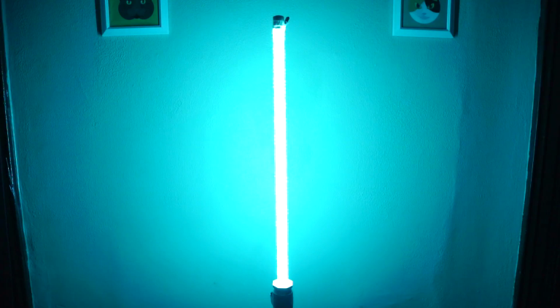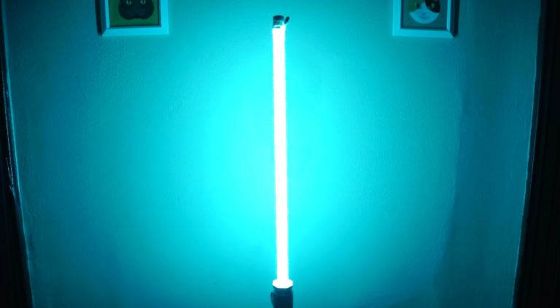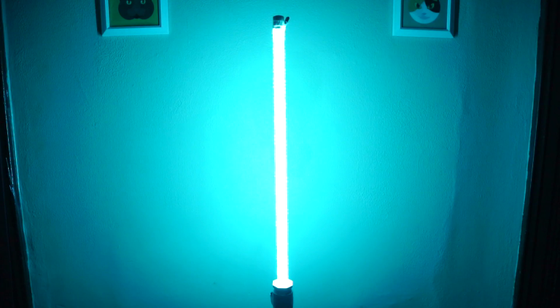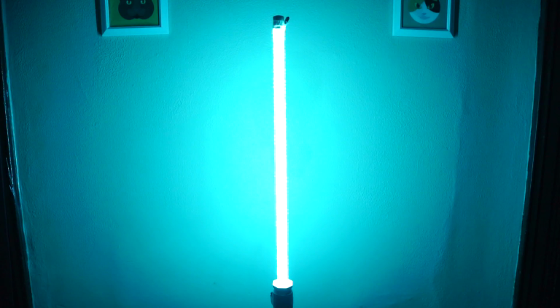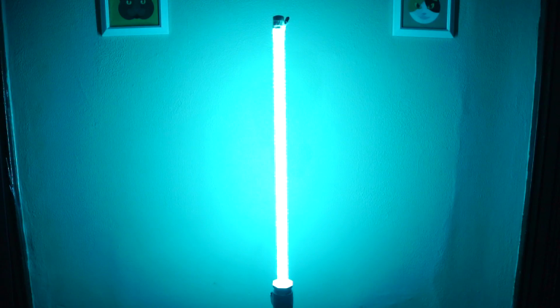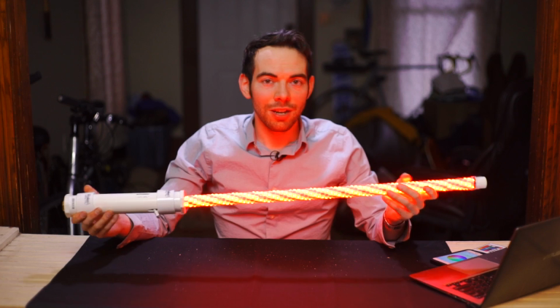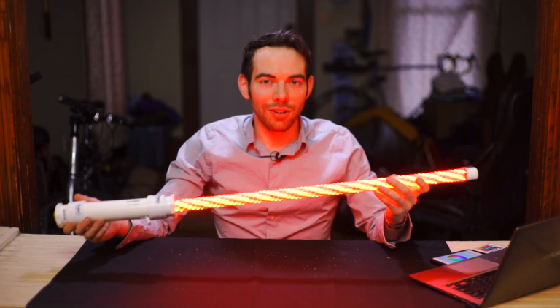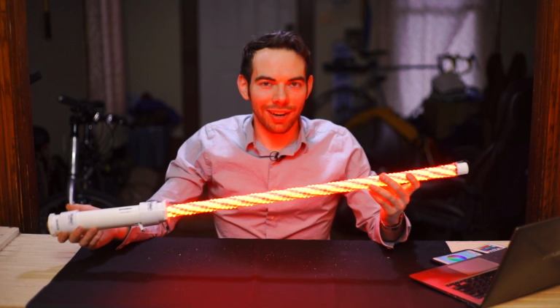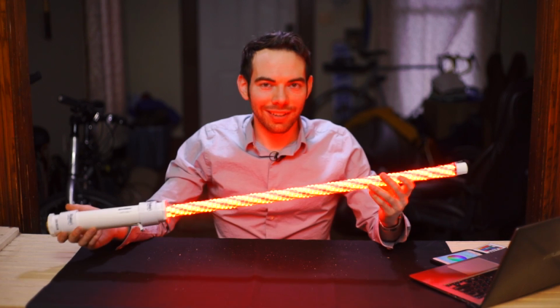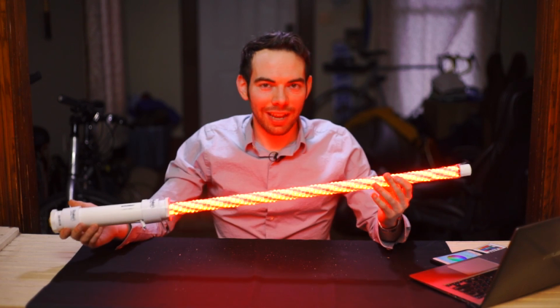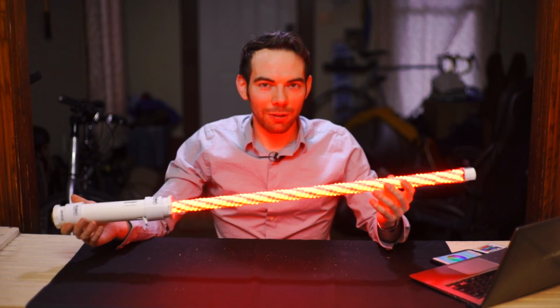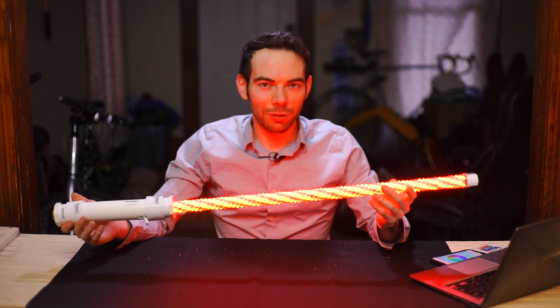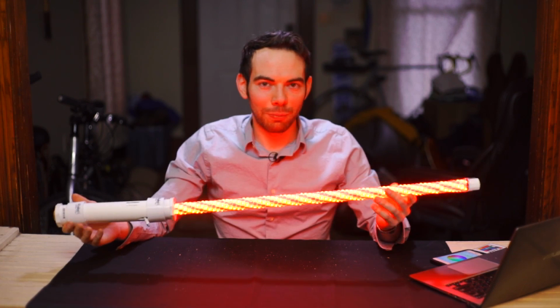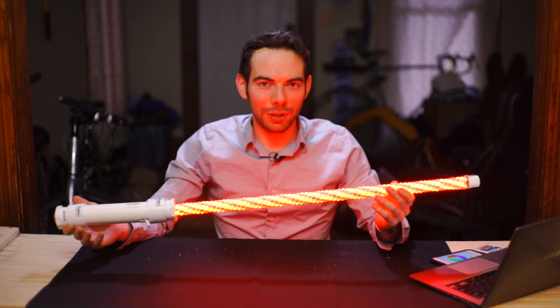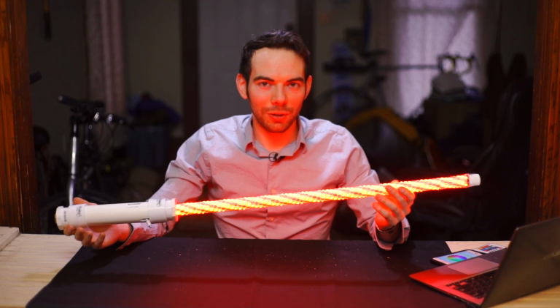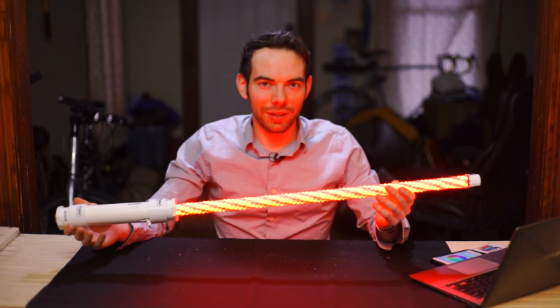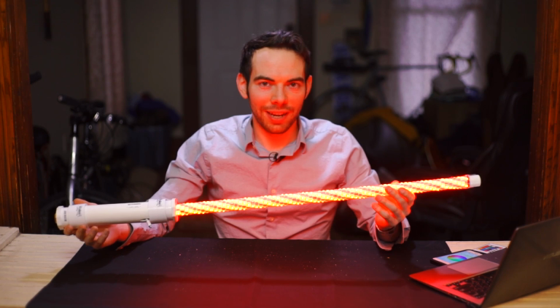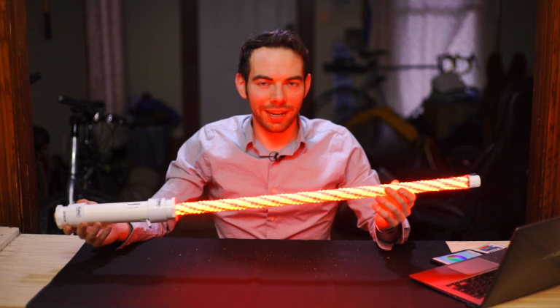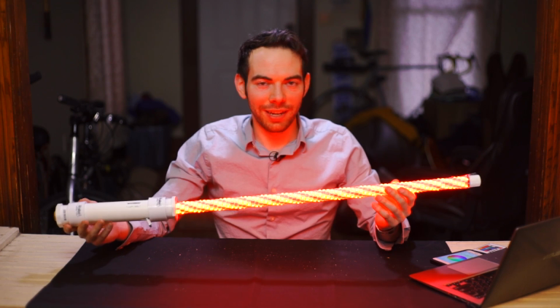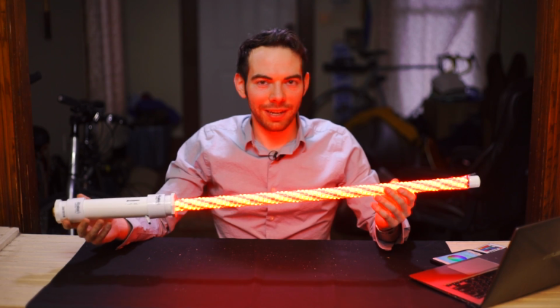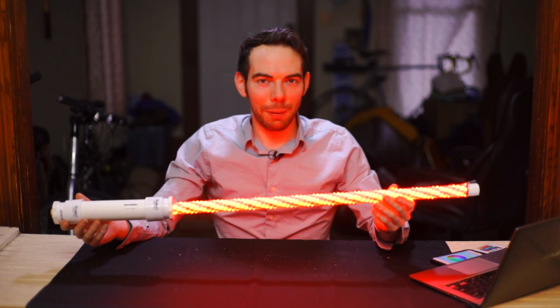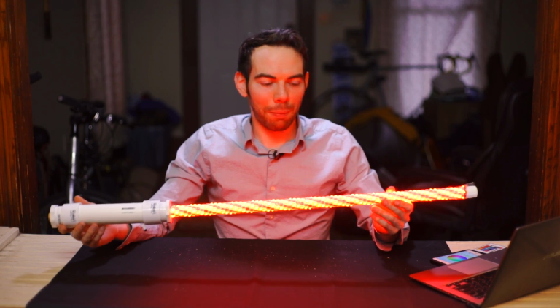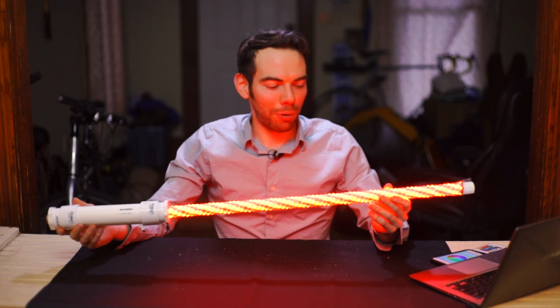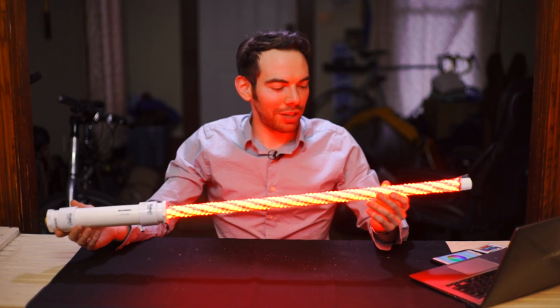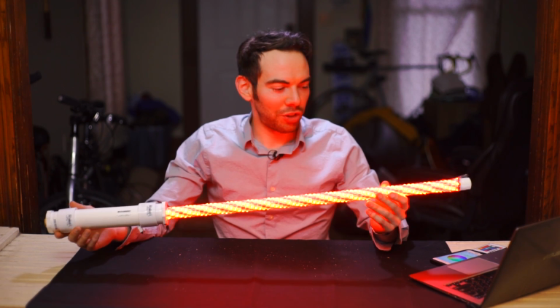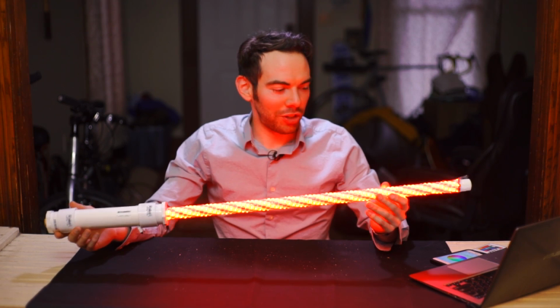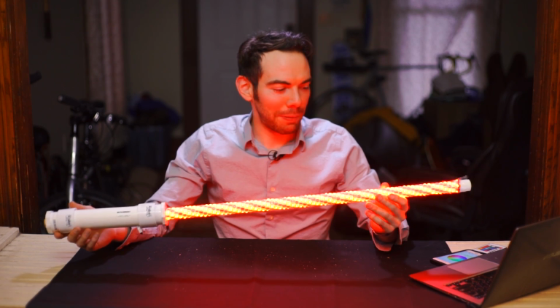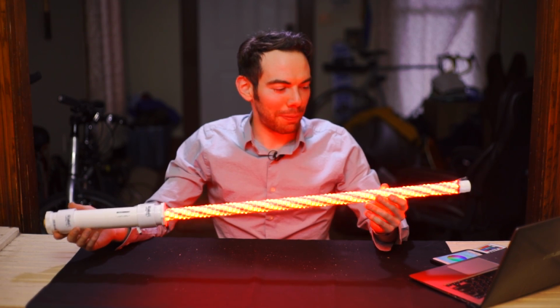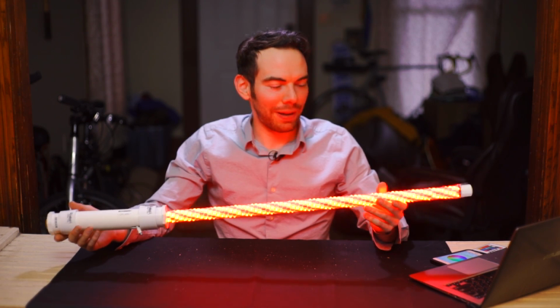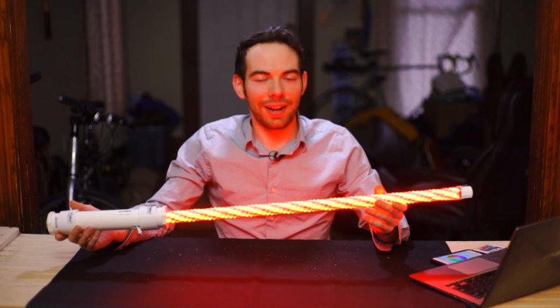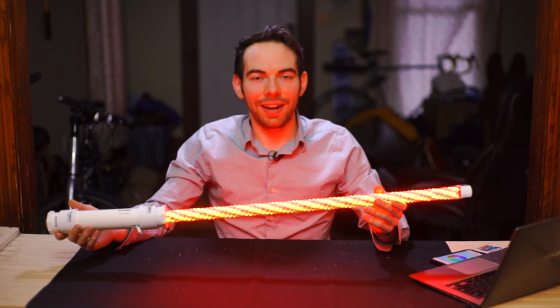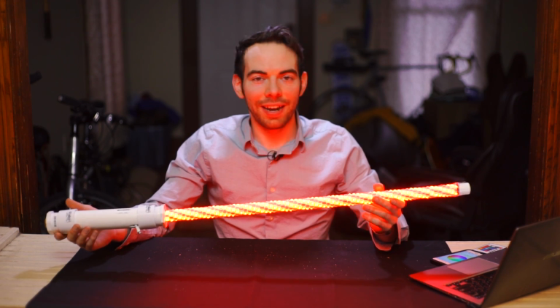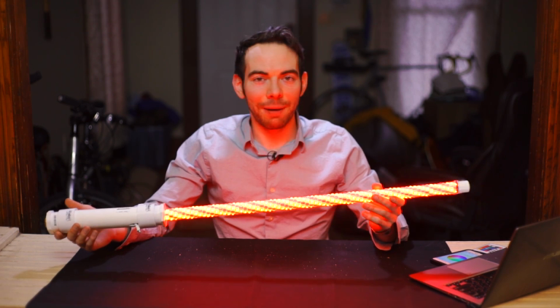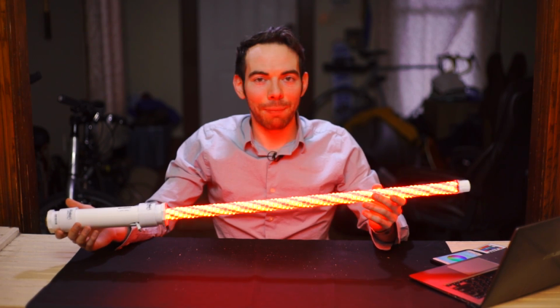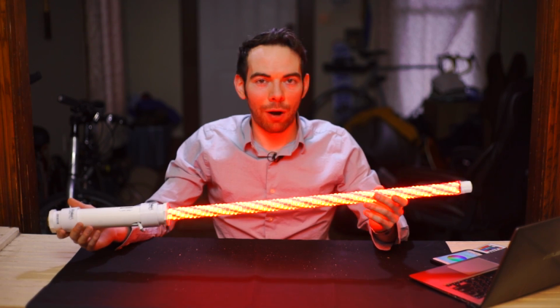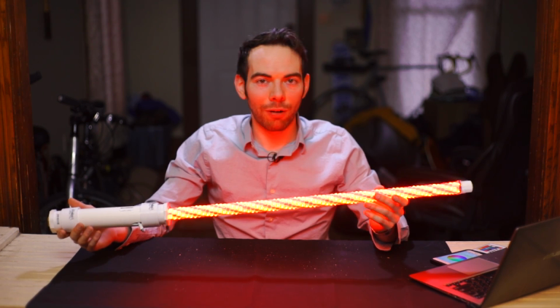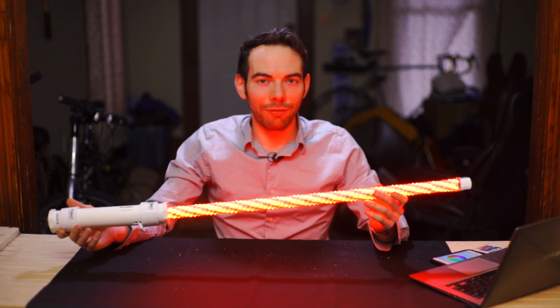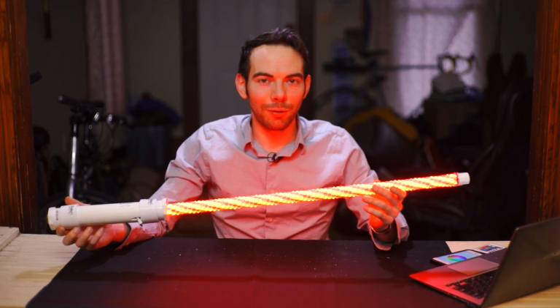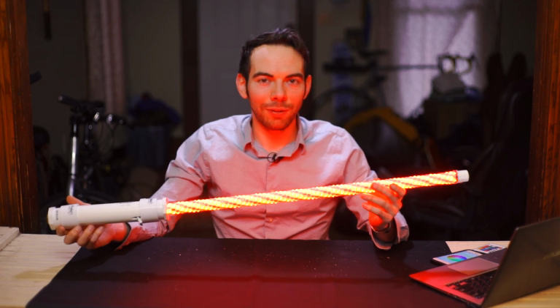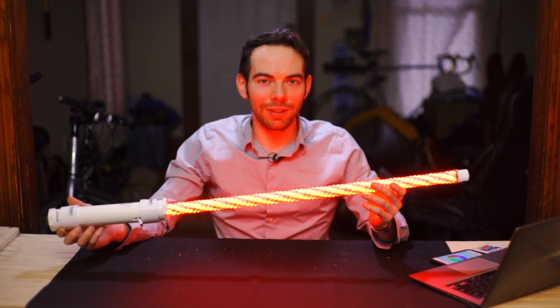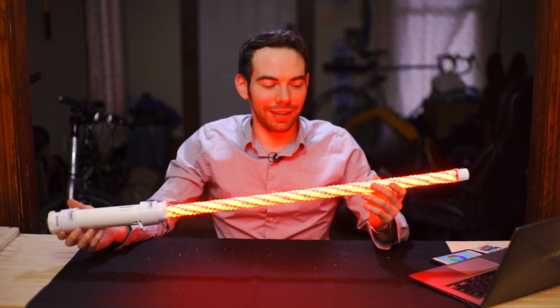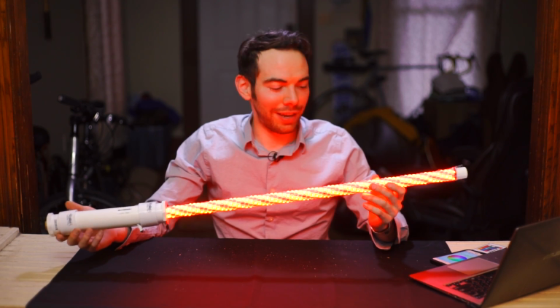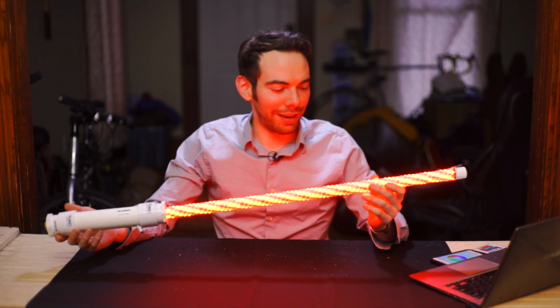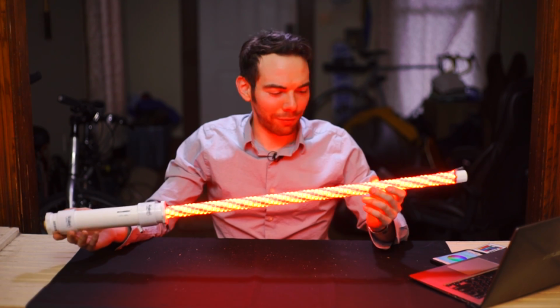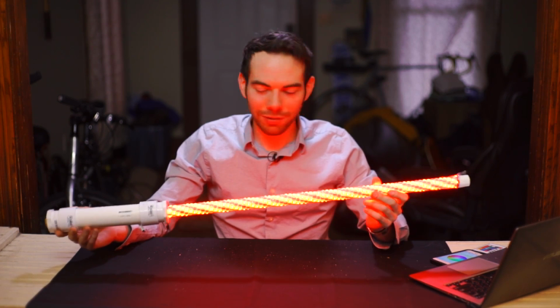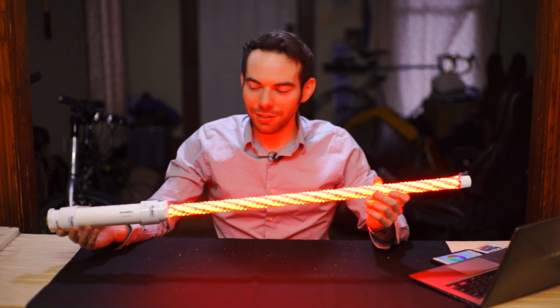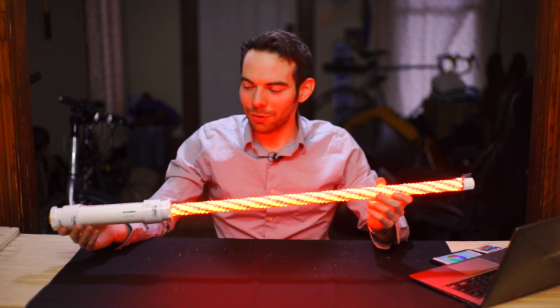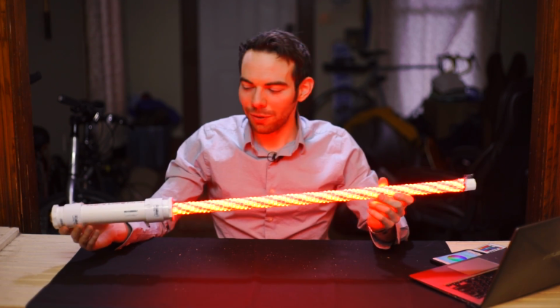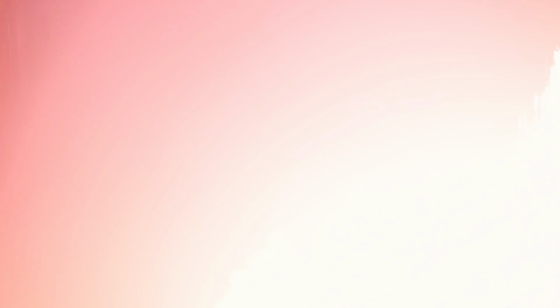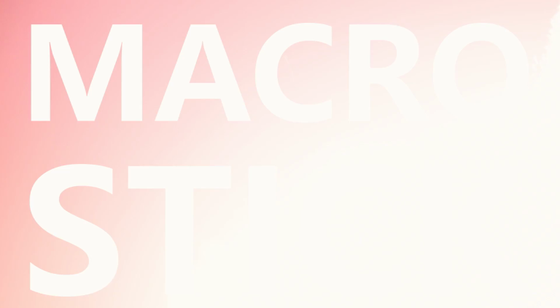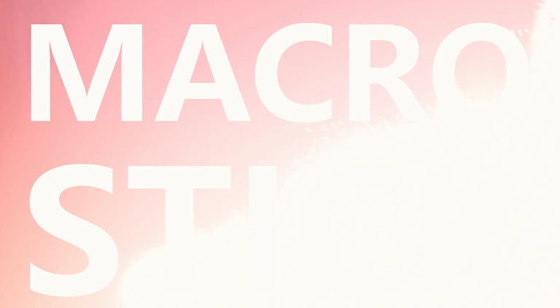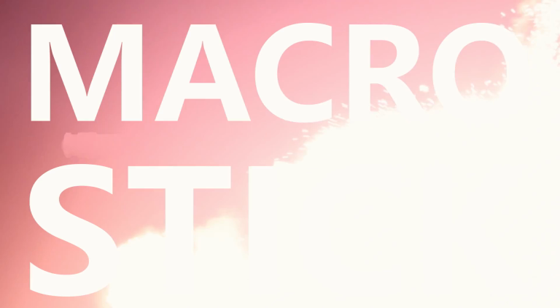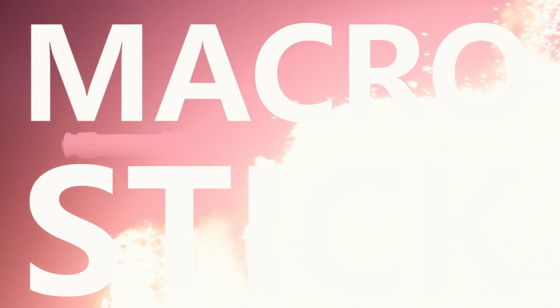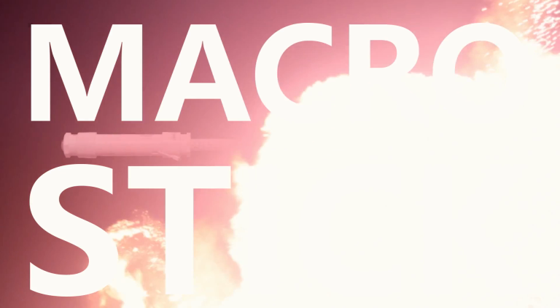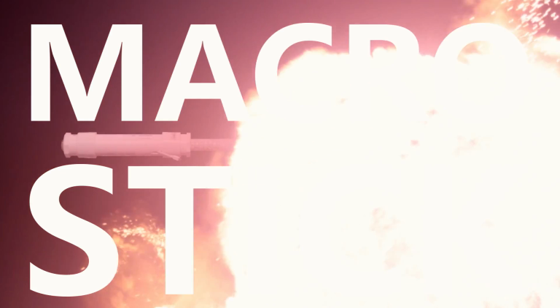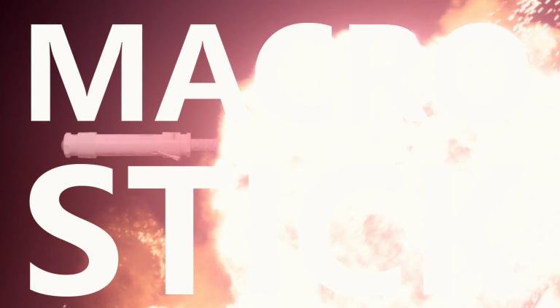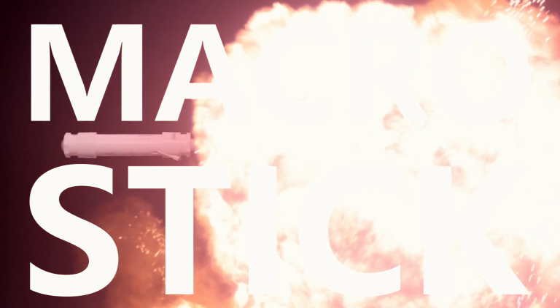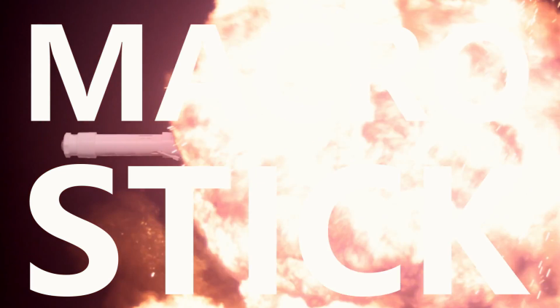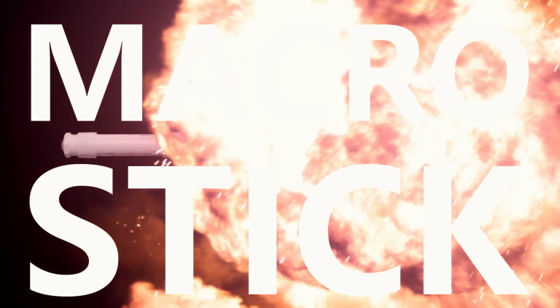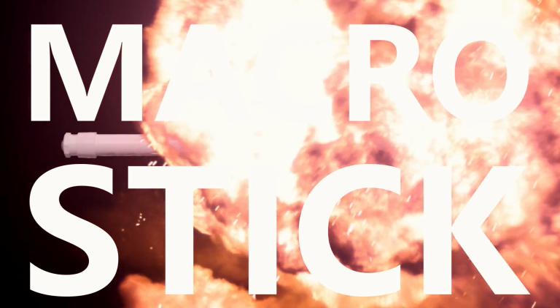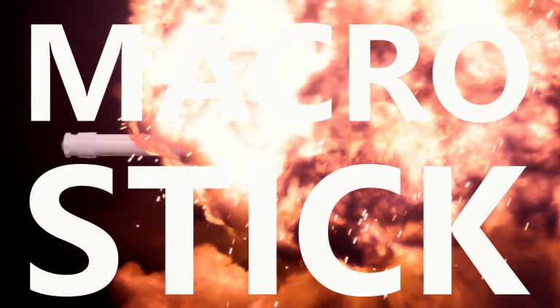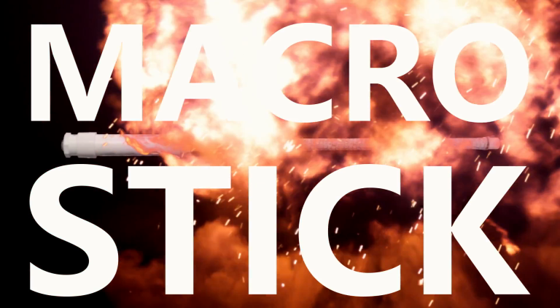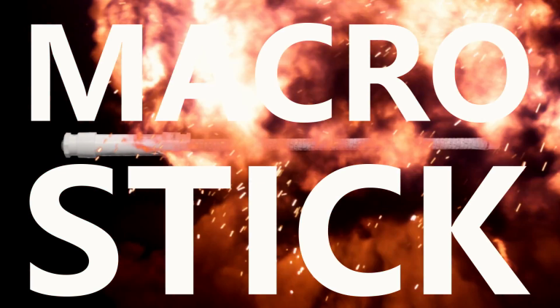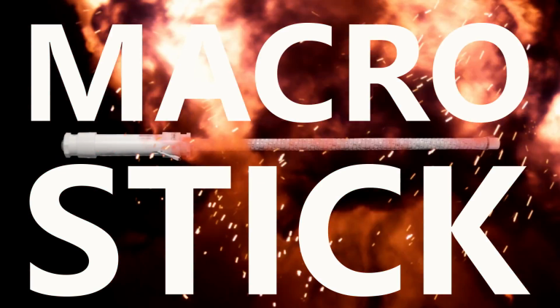So that is how to build a pretty cheap, powerful, and versatile macro stick.